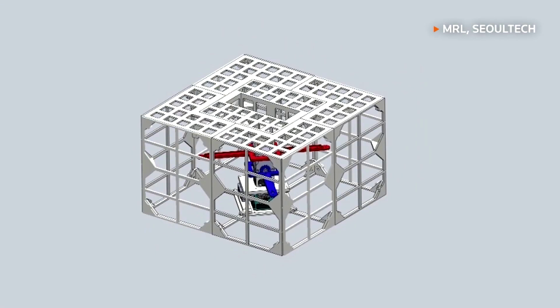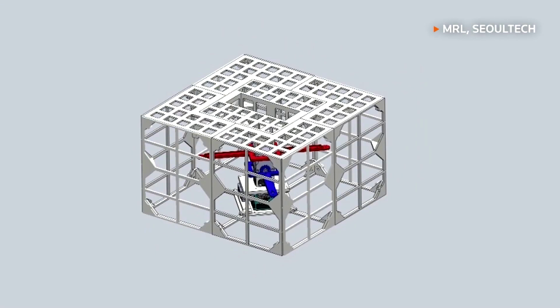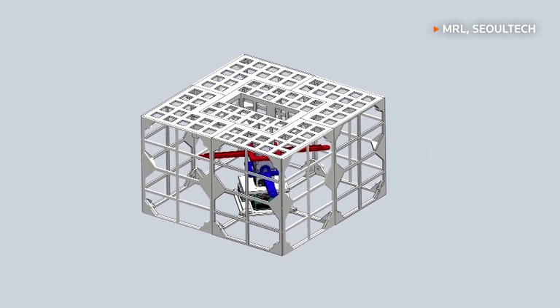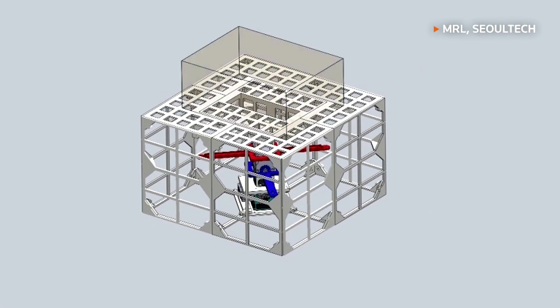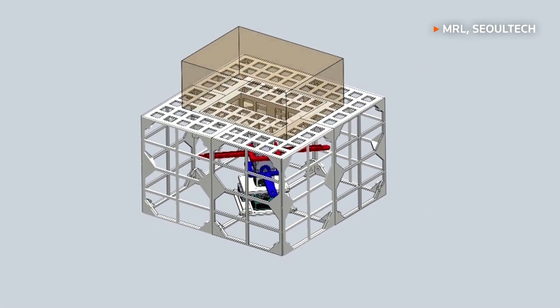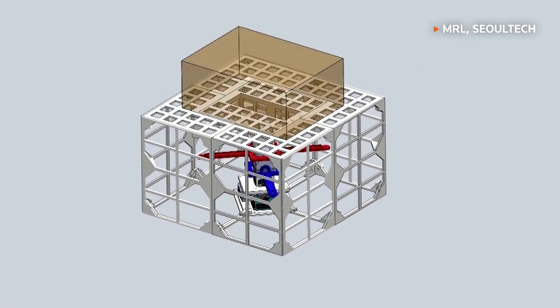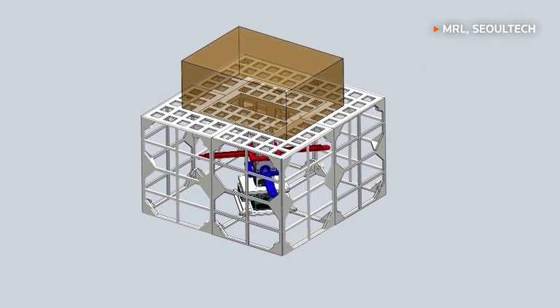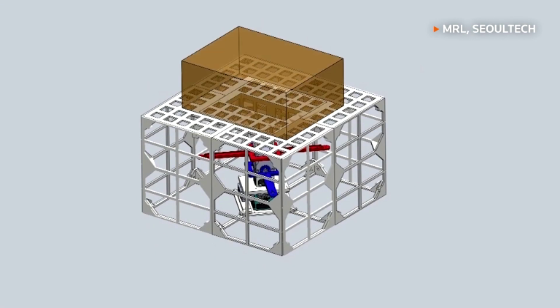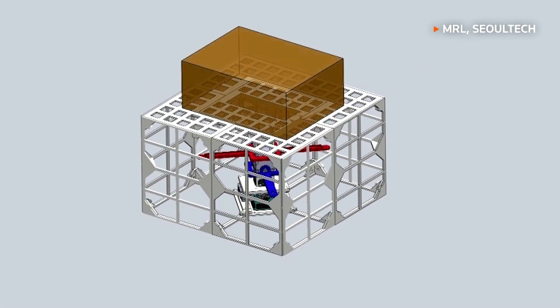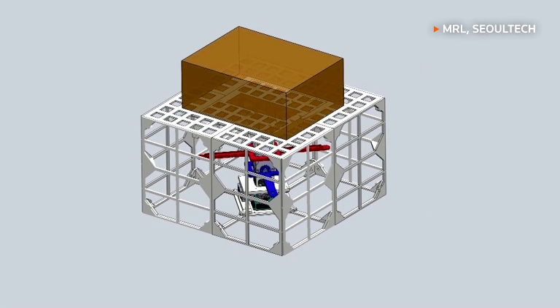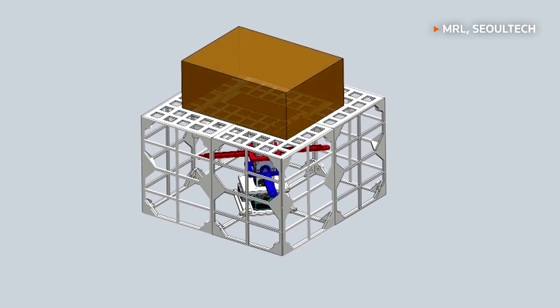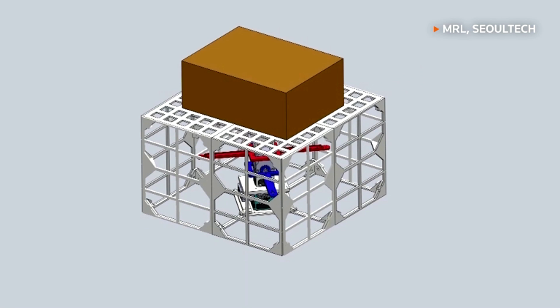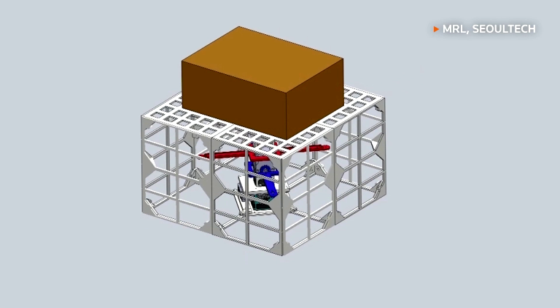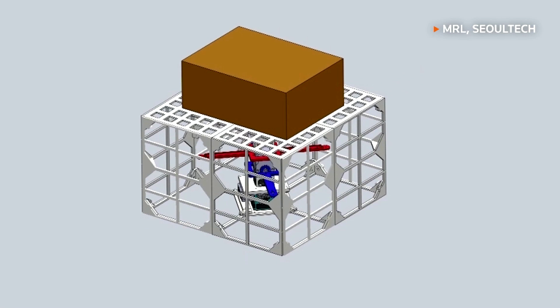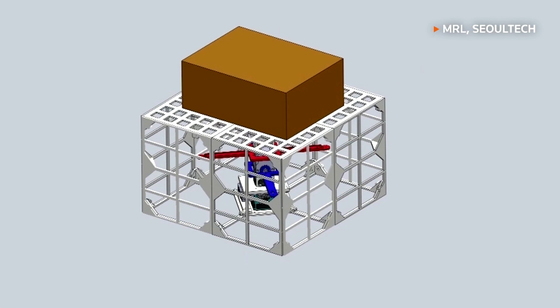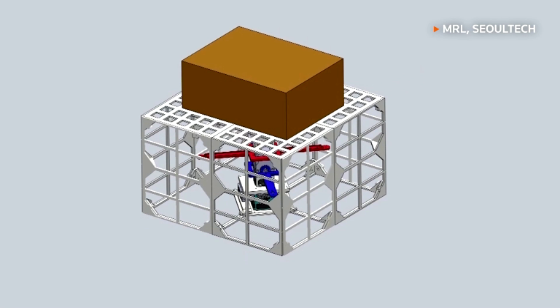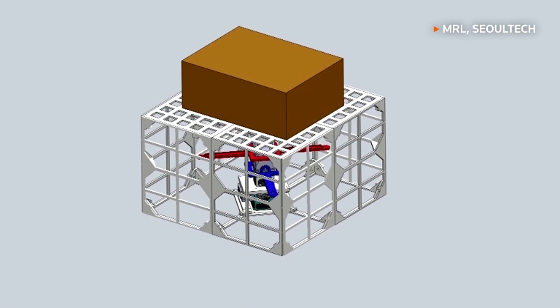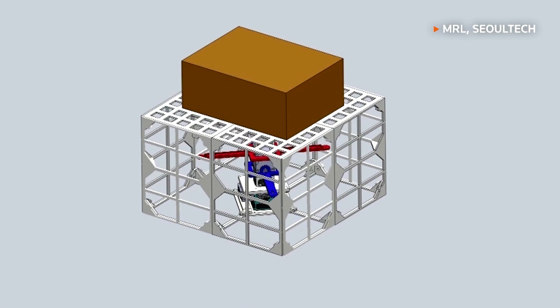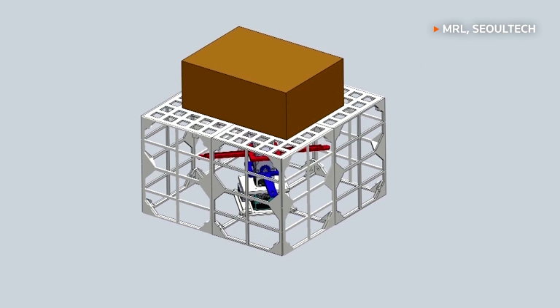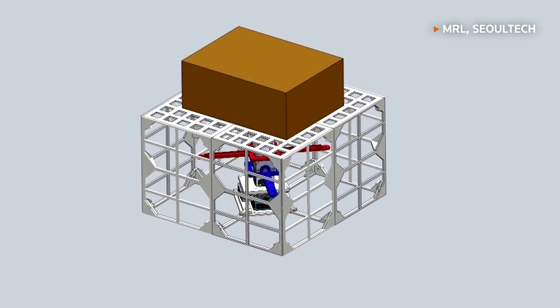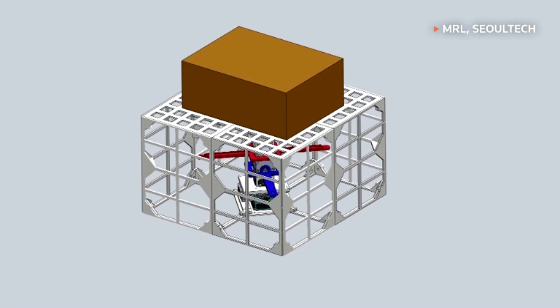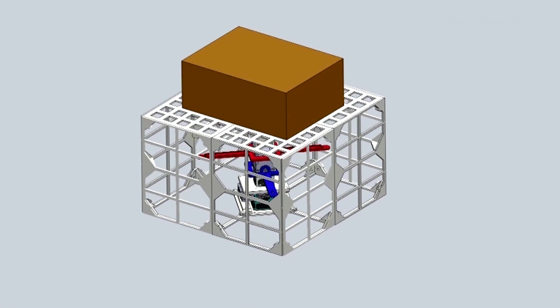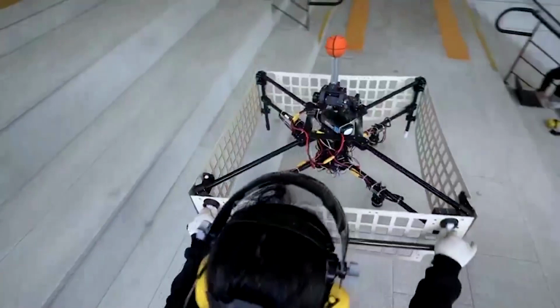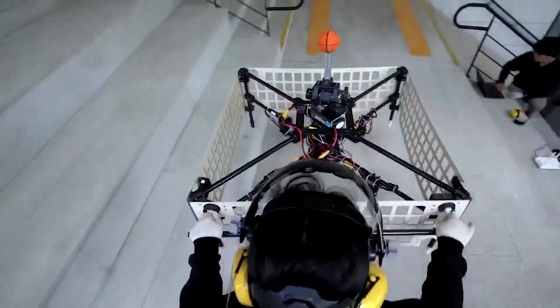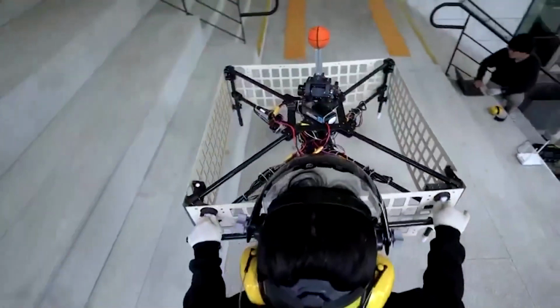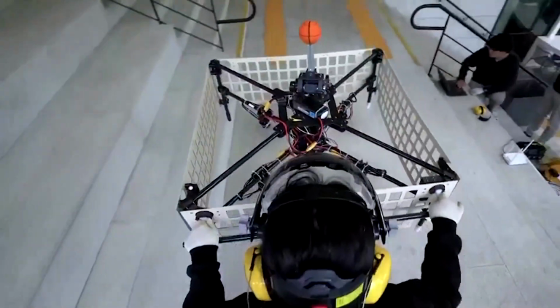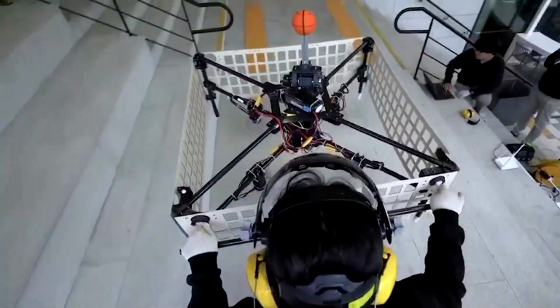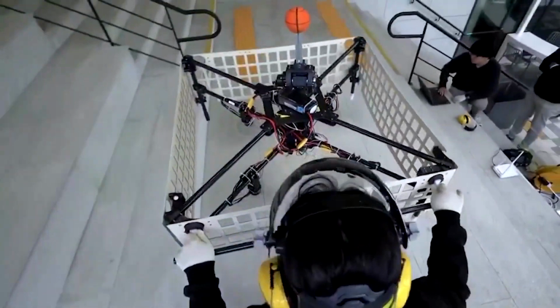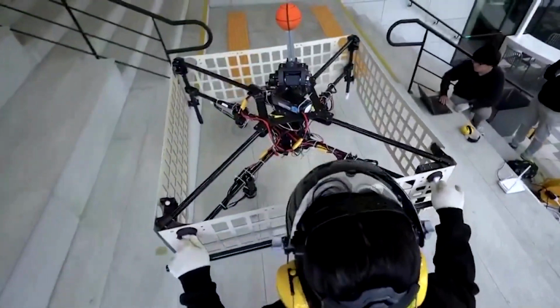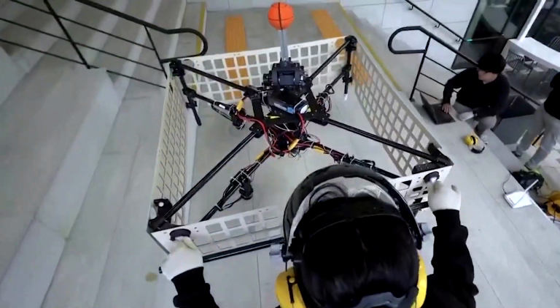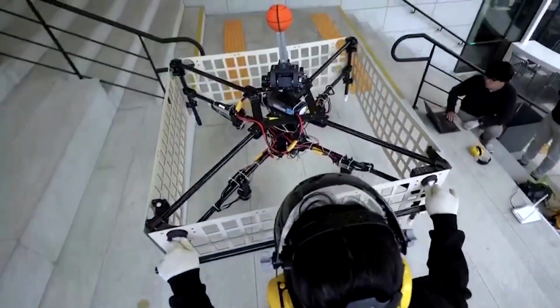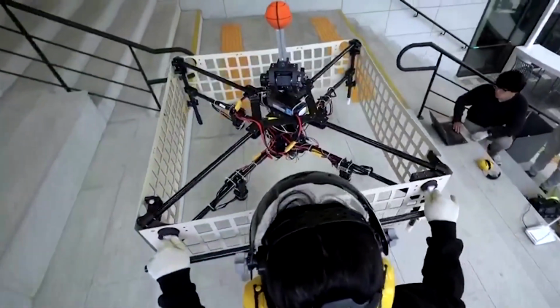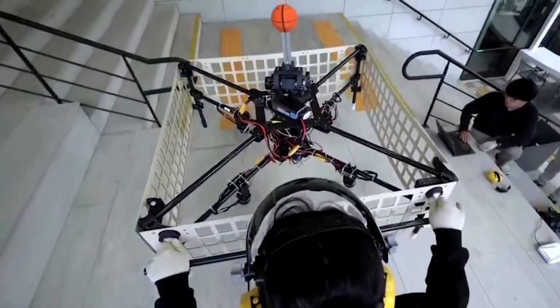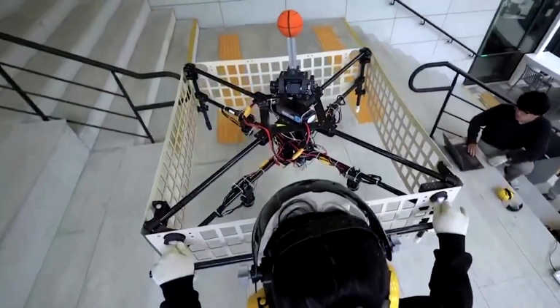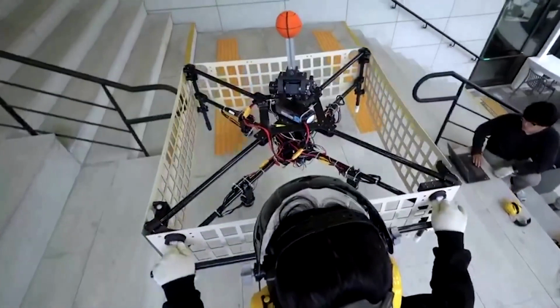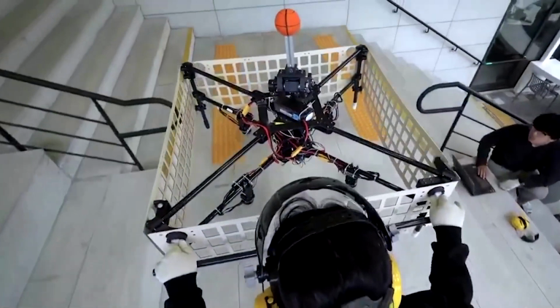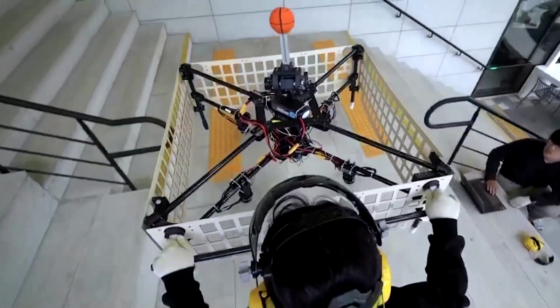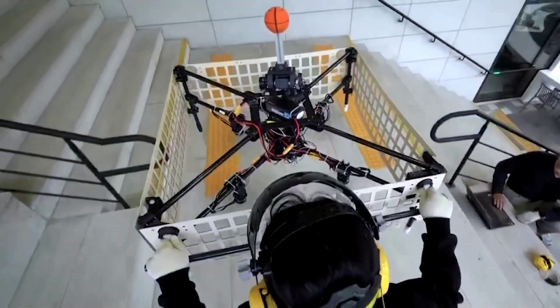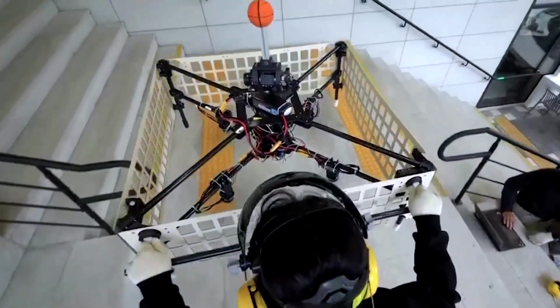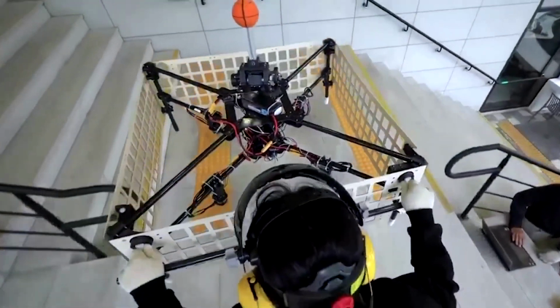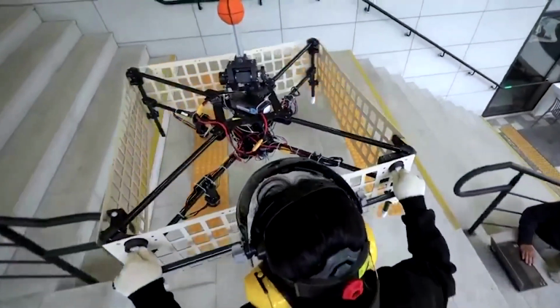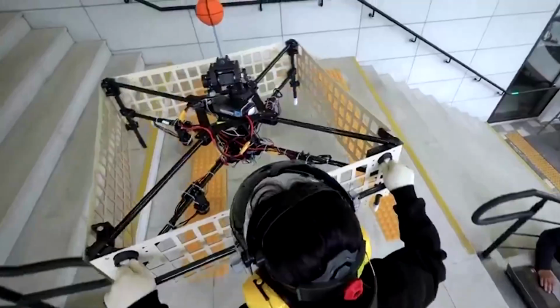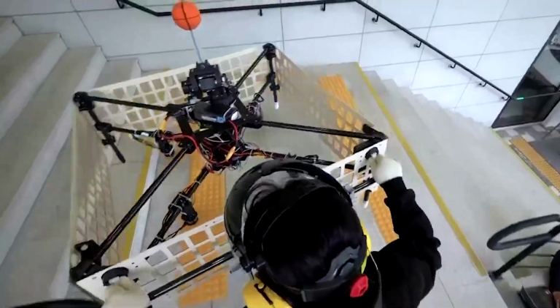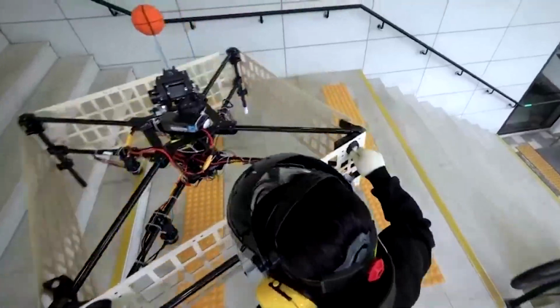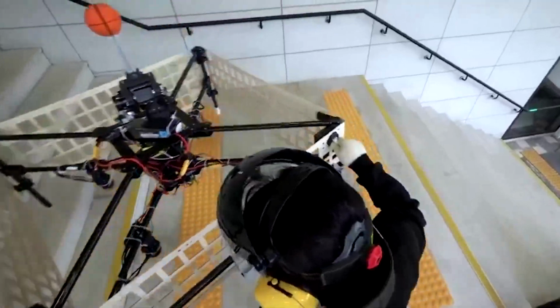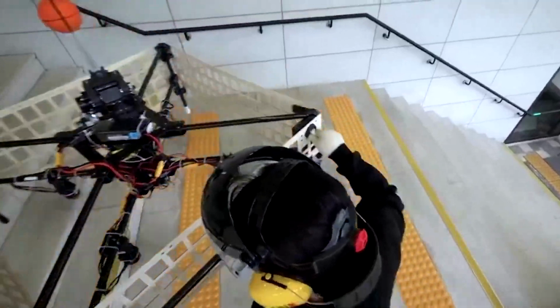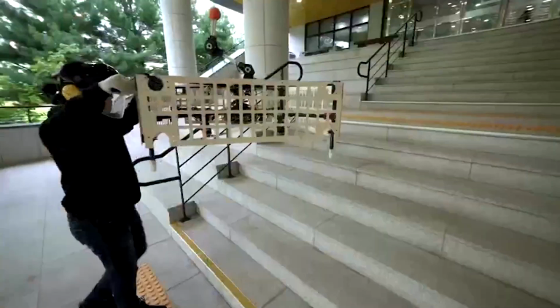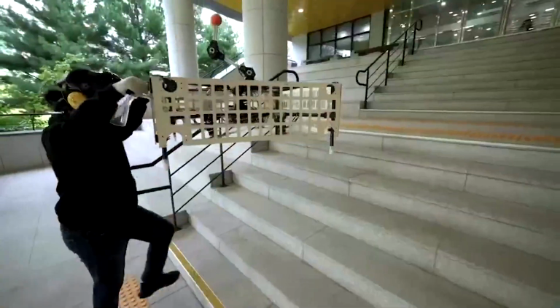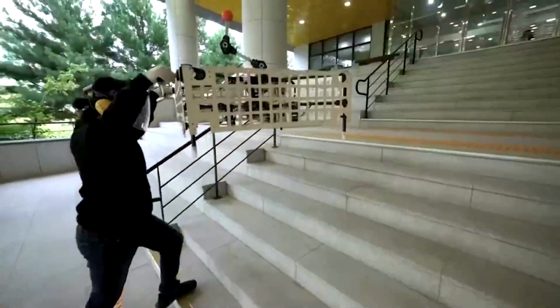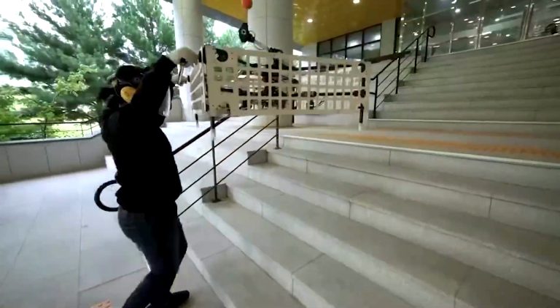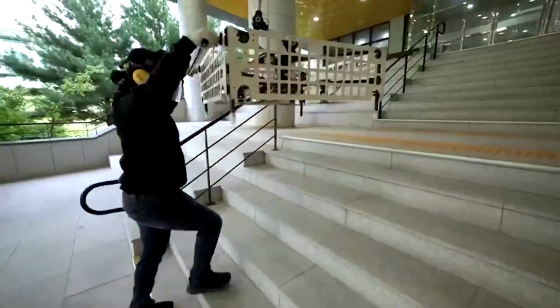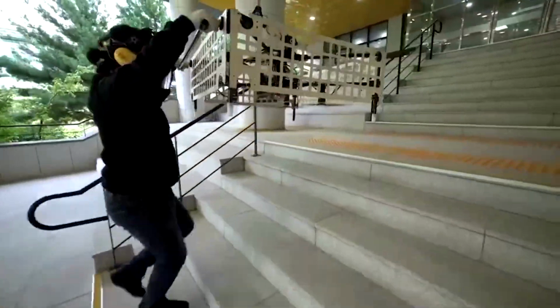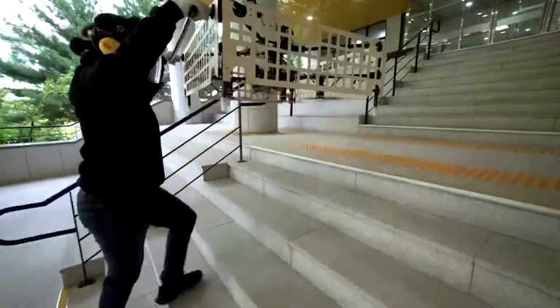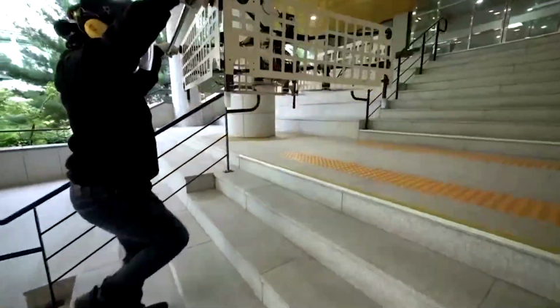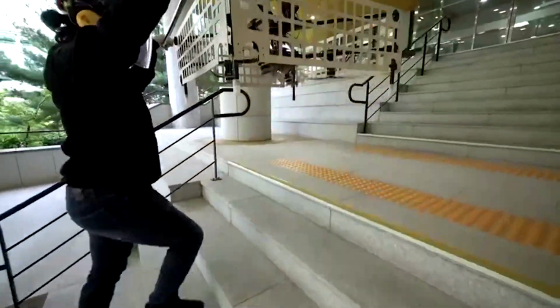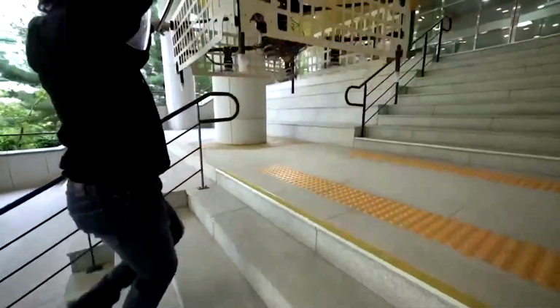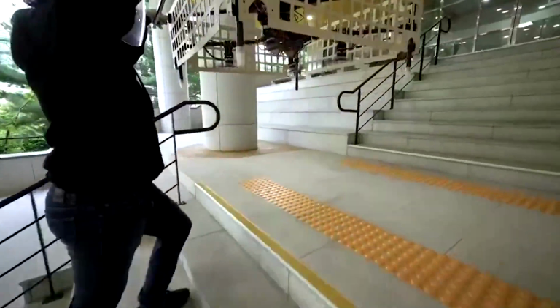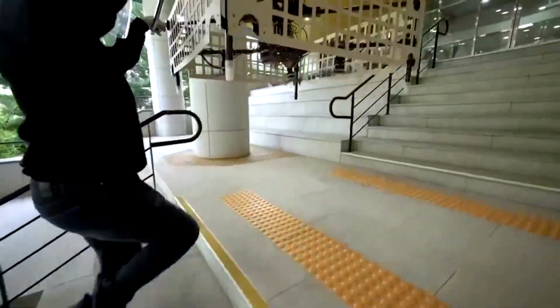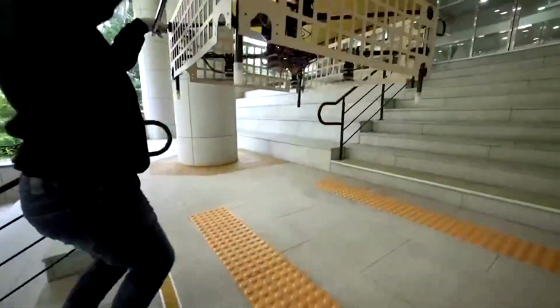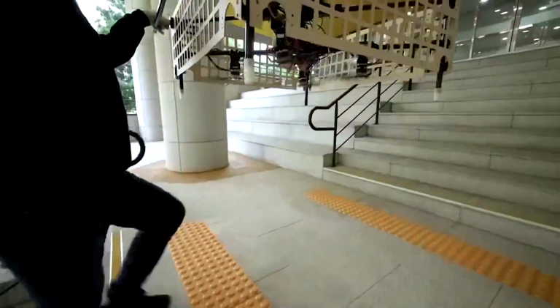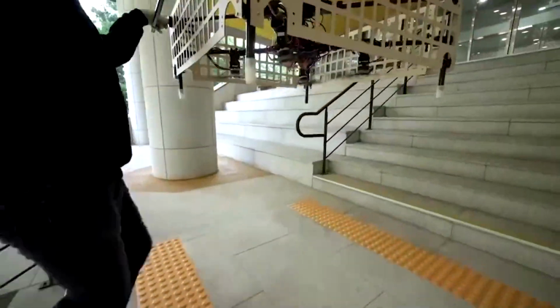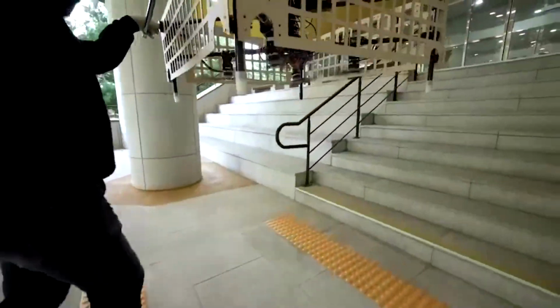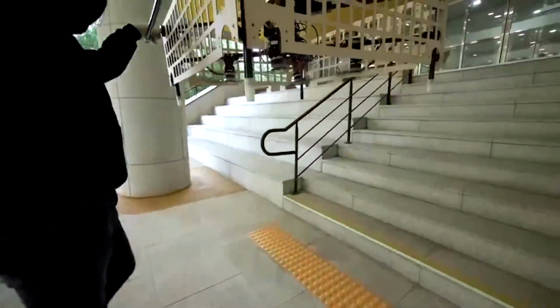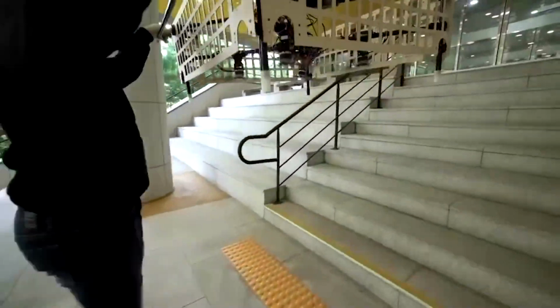So far, the flying shopping cart has been tested with just under seven pounds of goods. It's not yet strong enough to haul a week's worth of groceries upstairs.